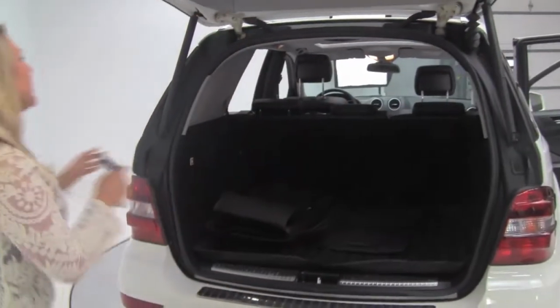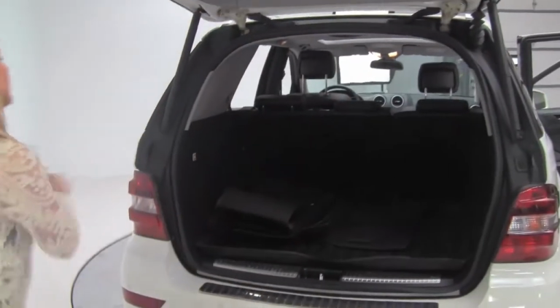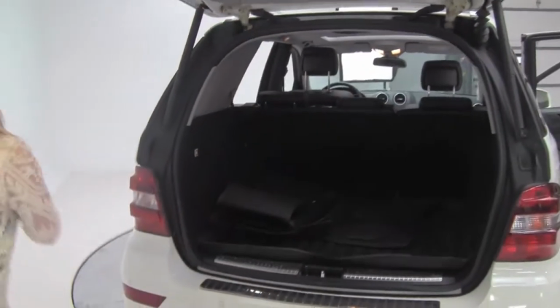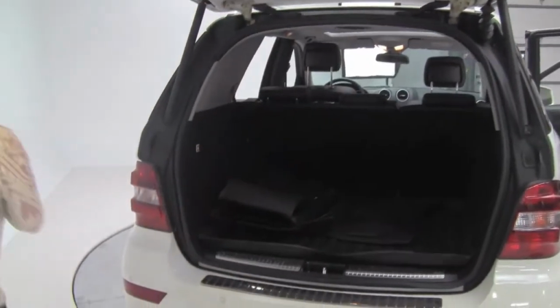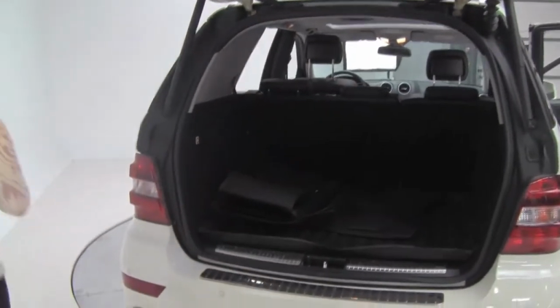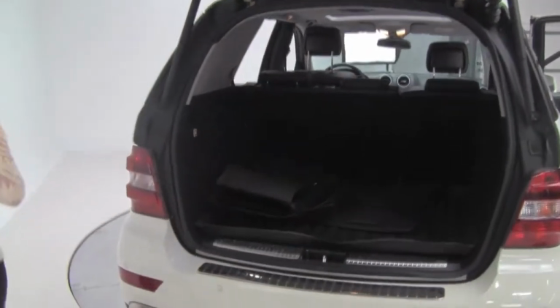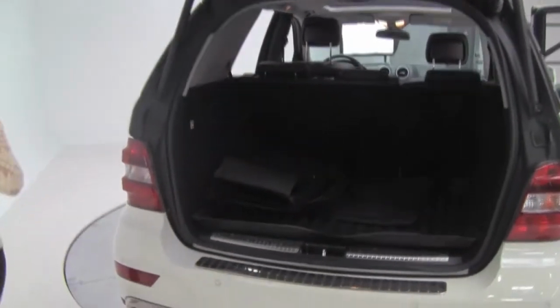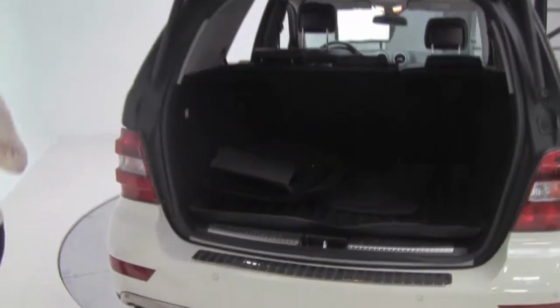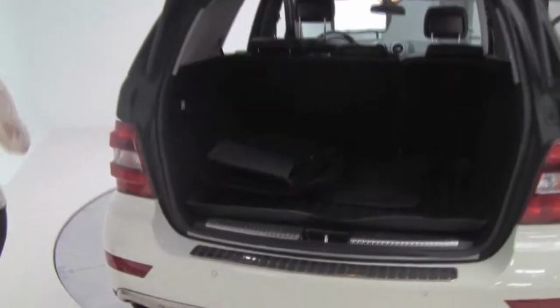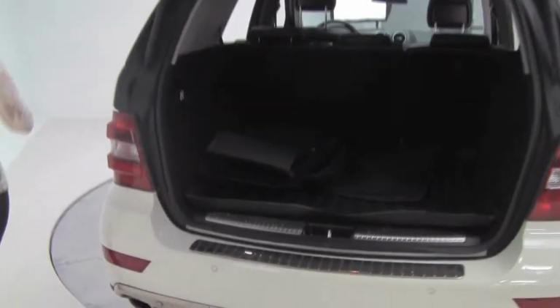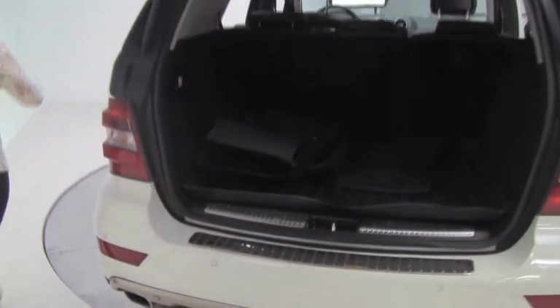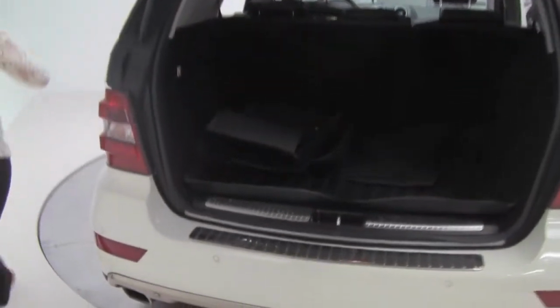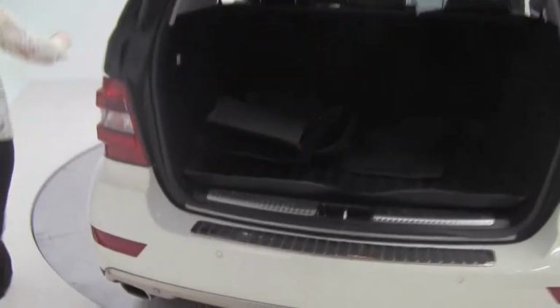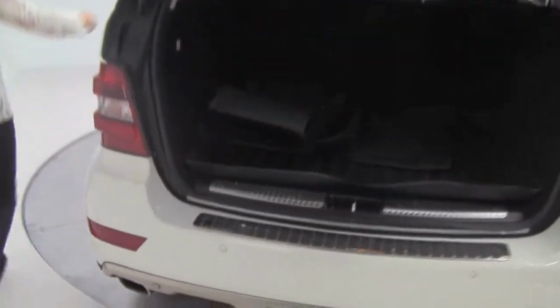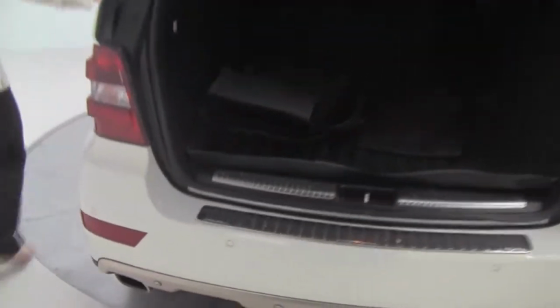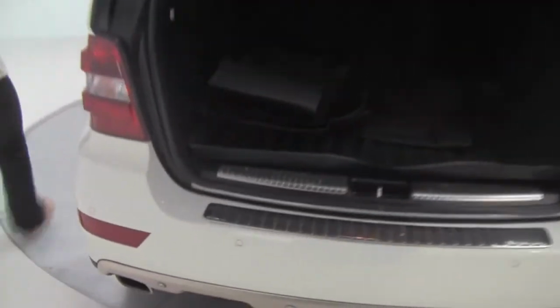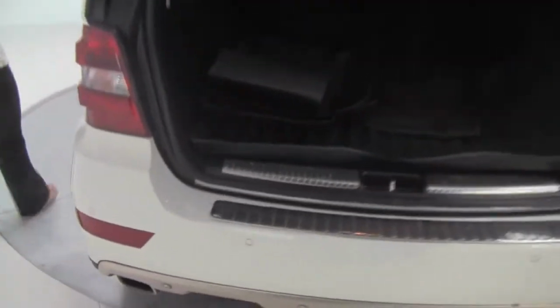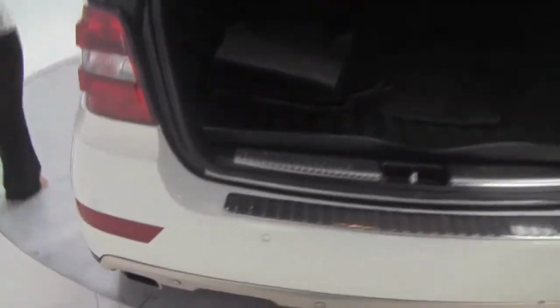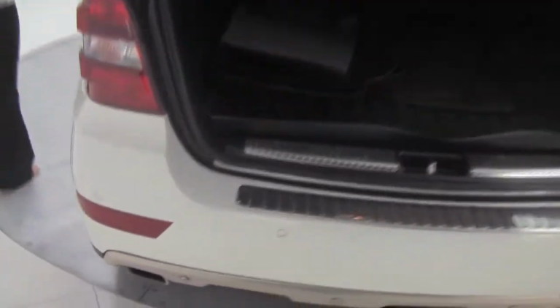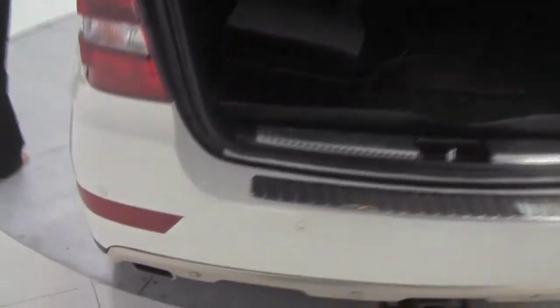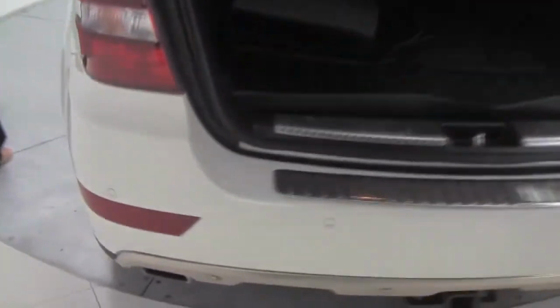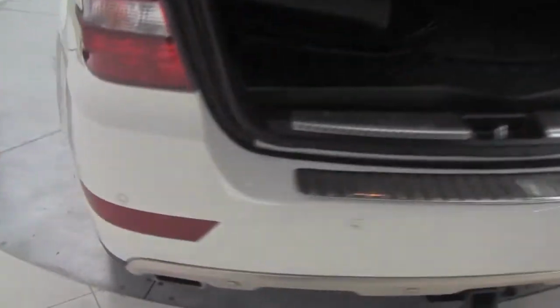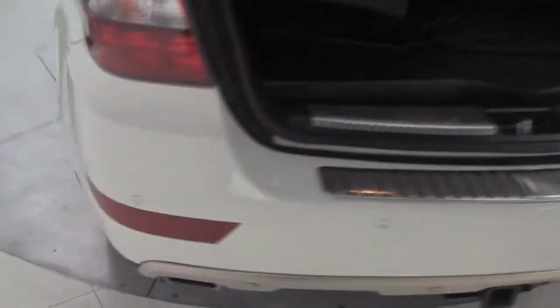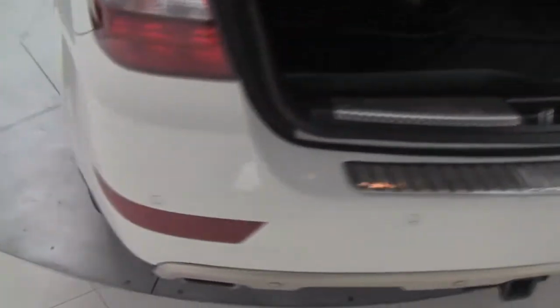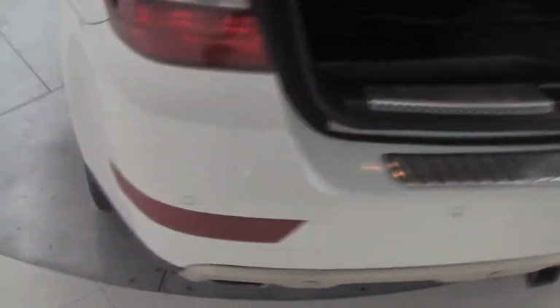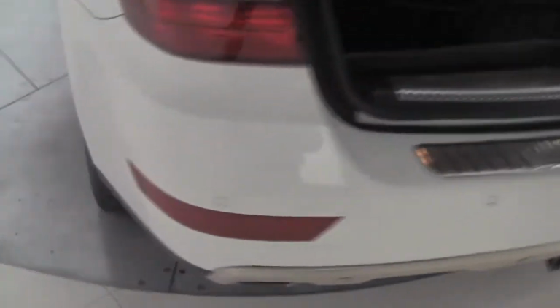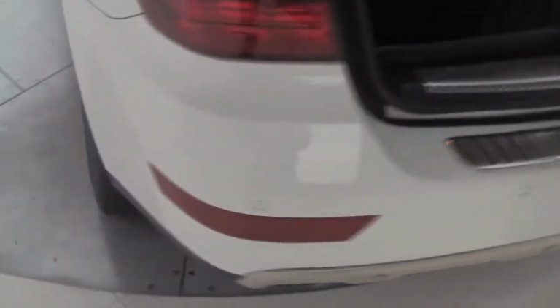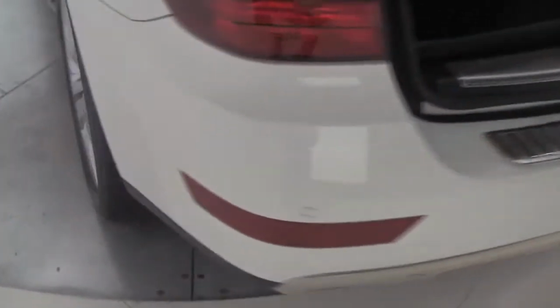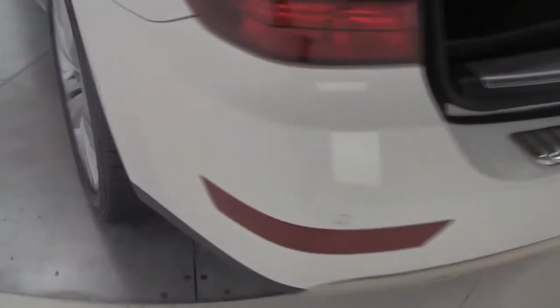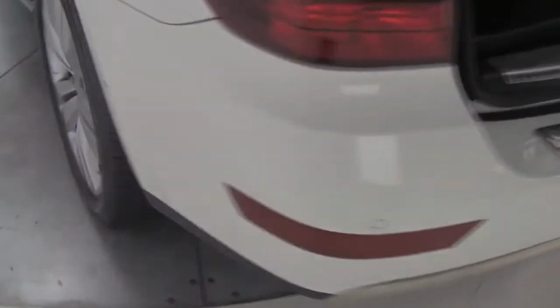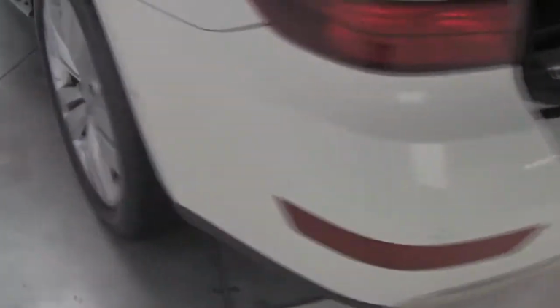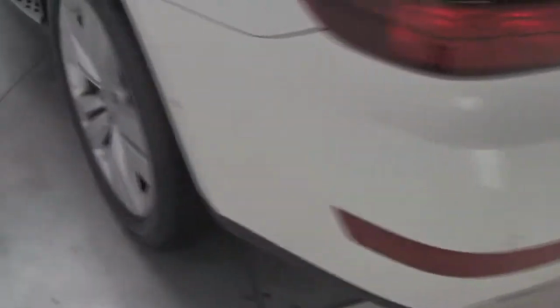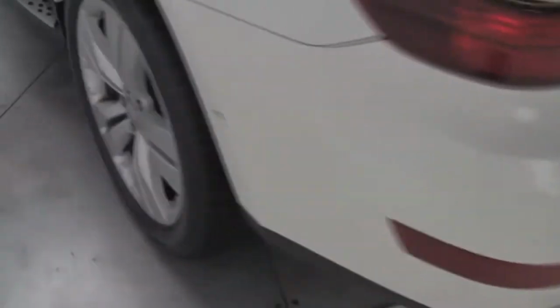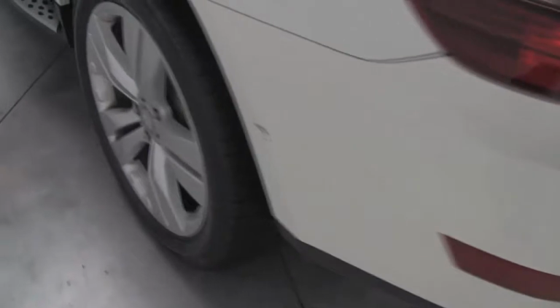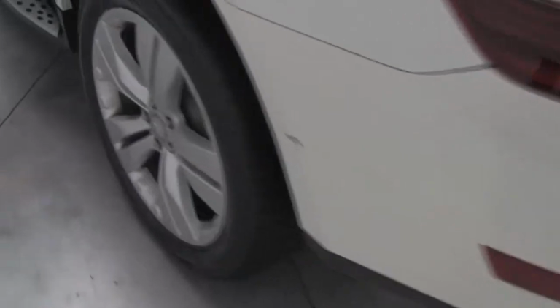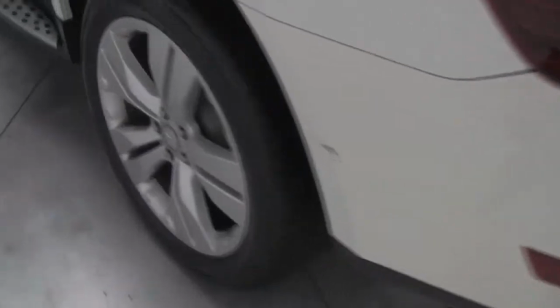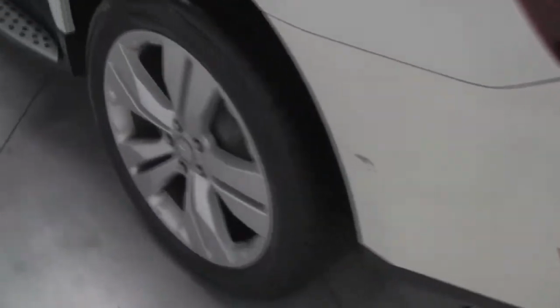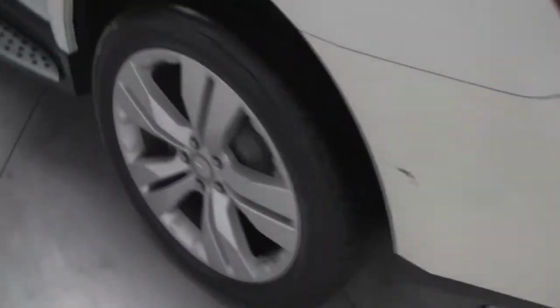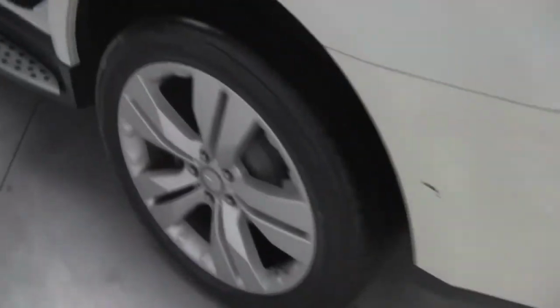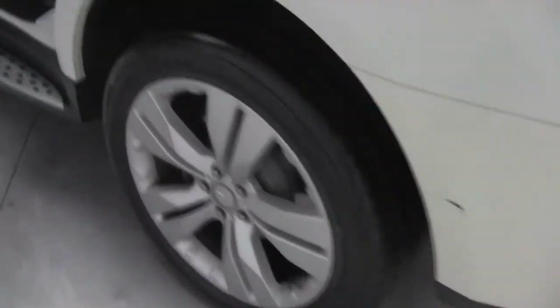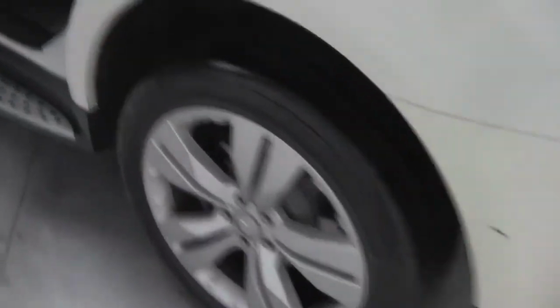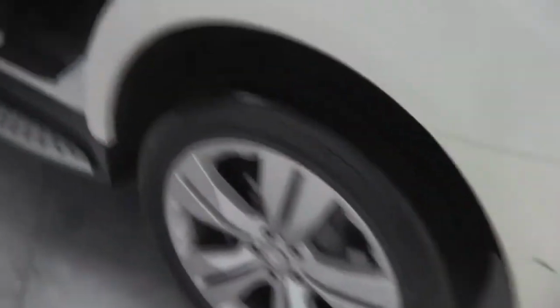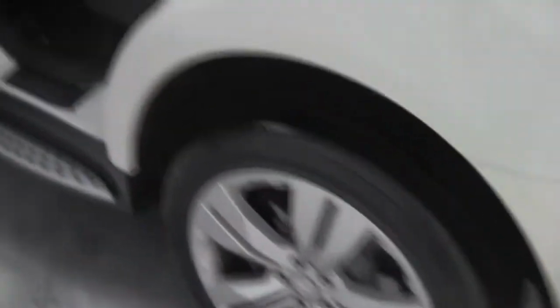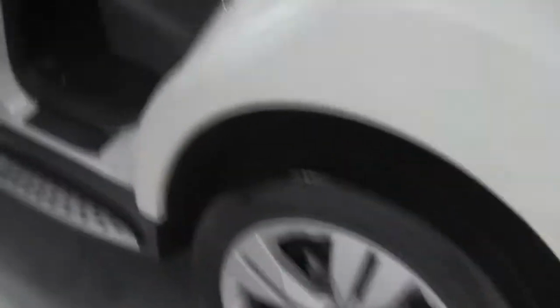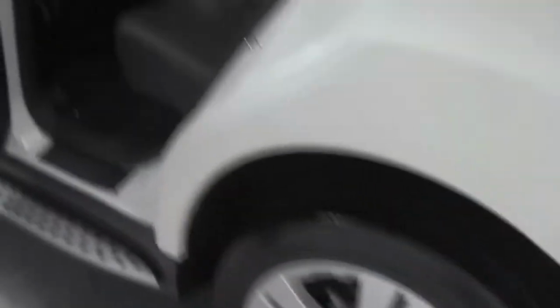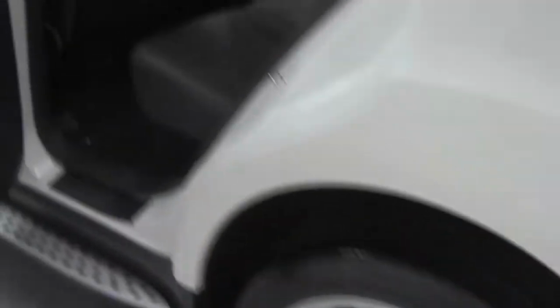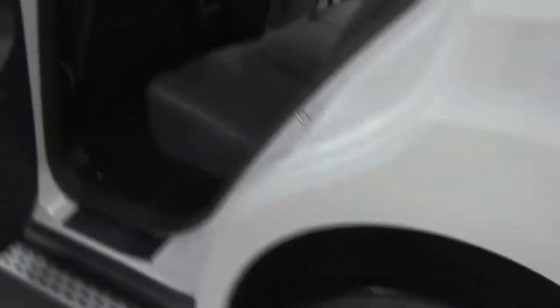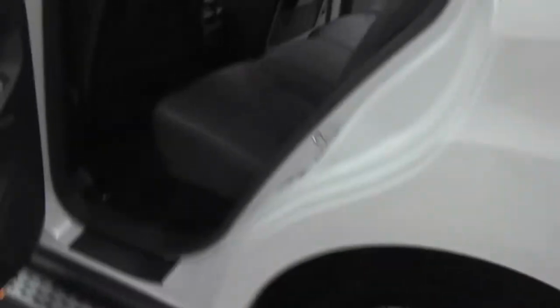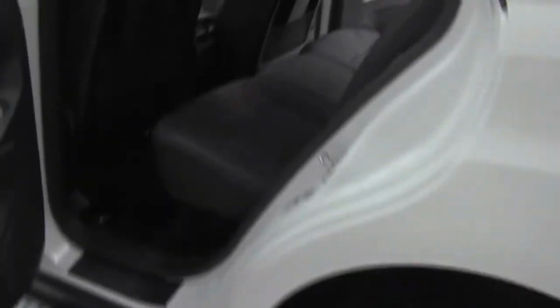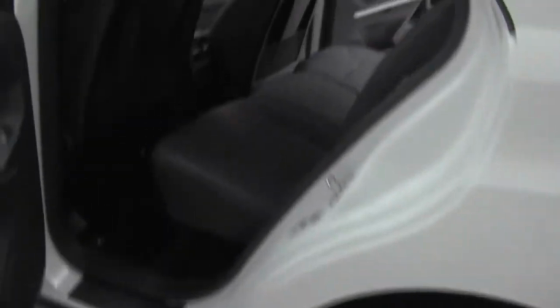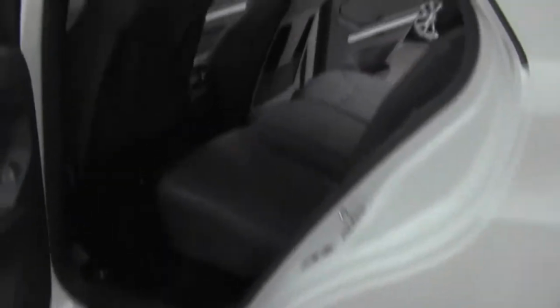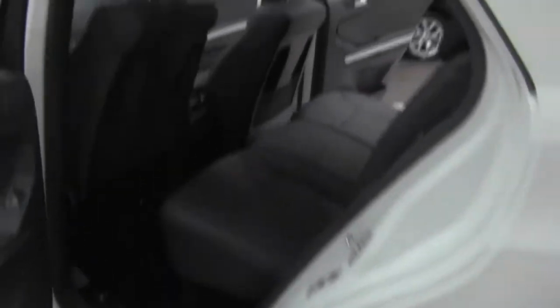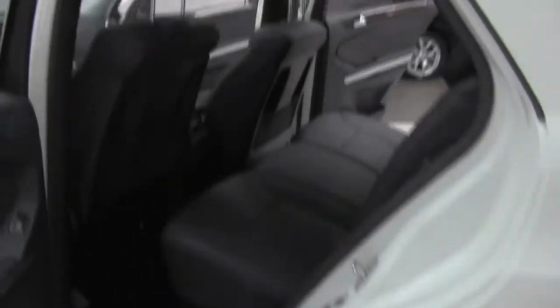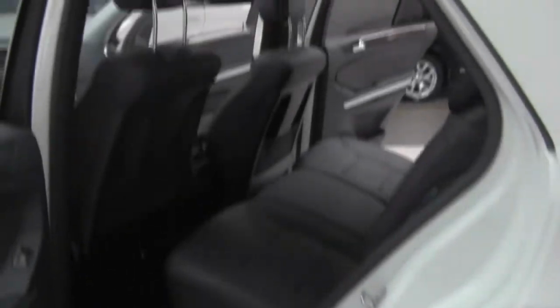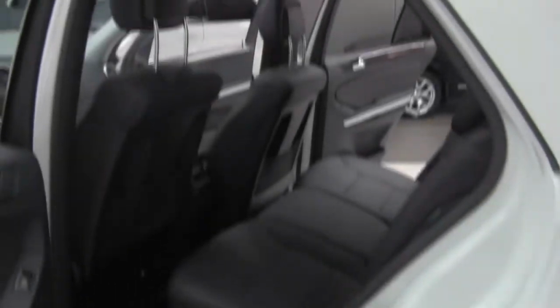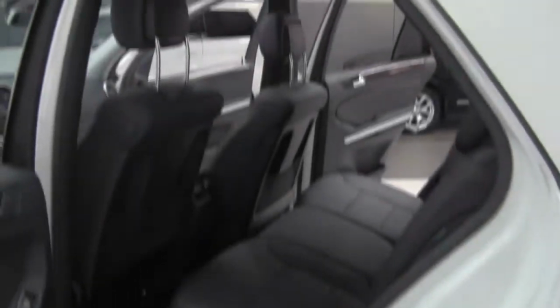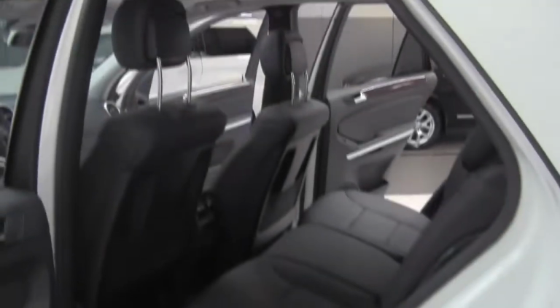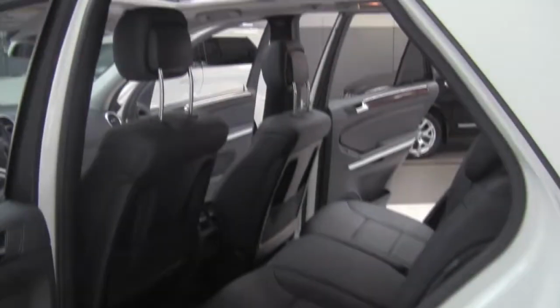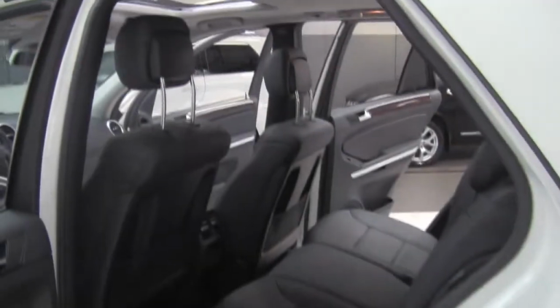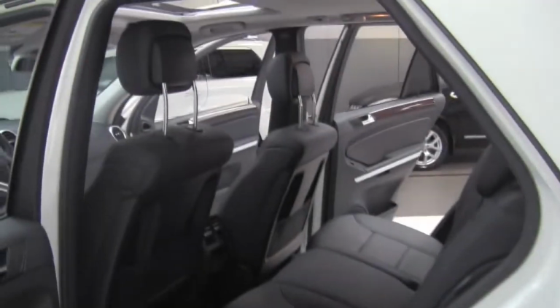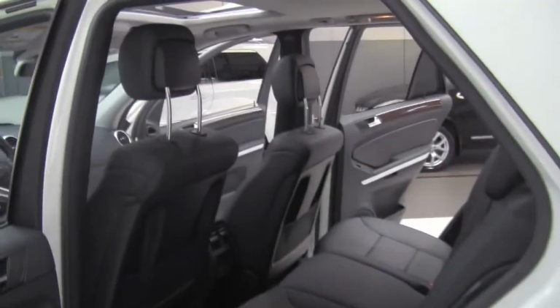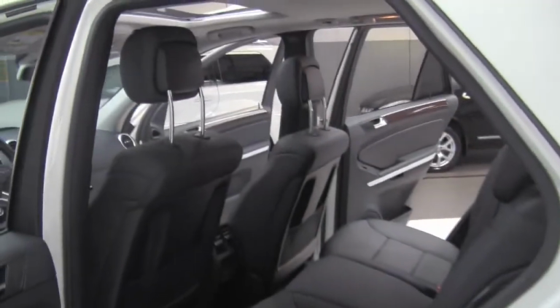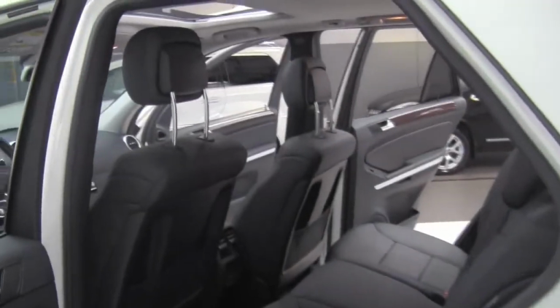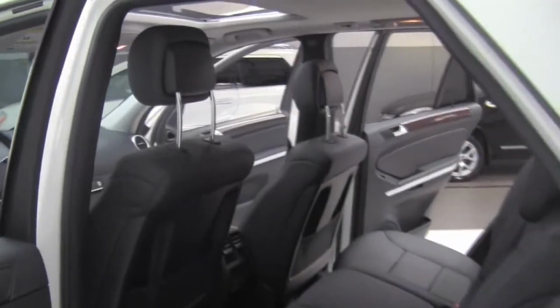Come around to the side and check out the inside — really clean, body is in great condition.